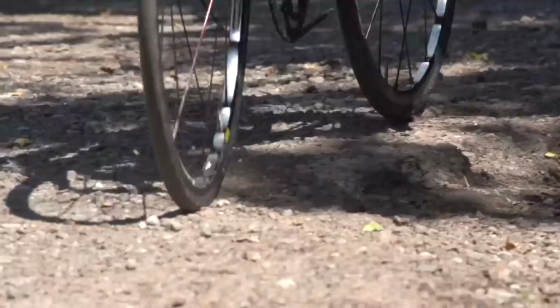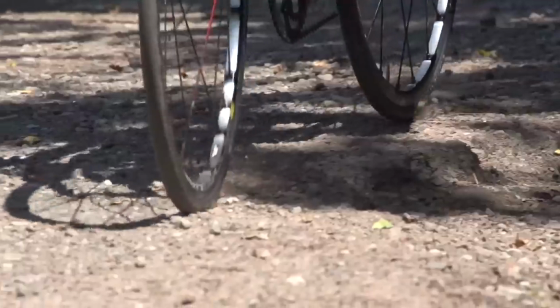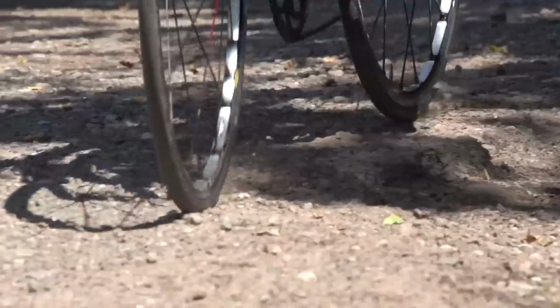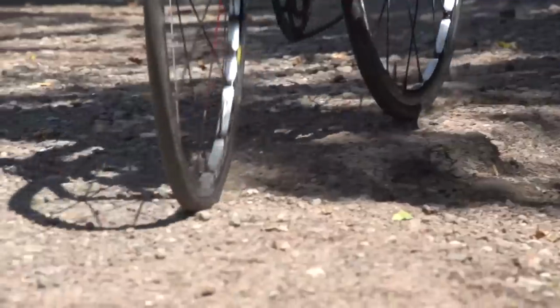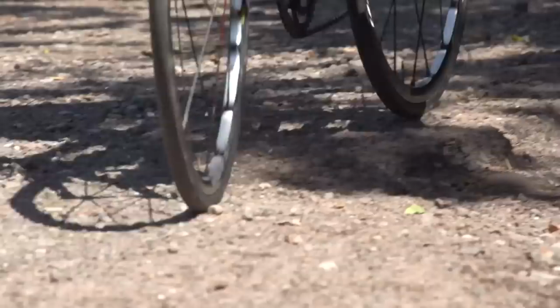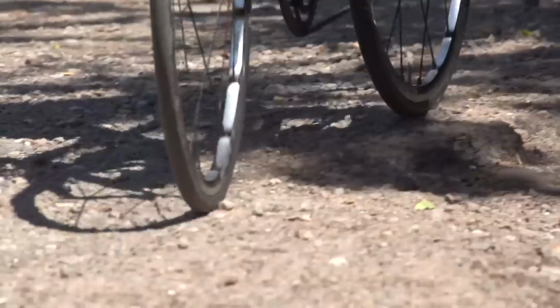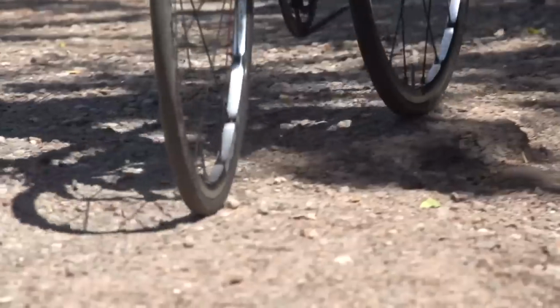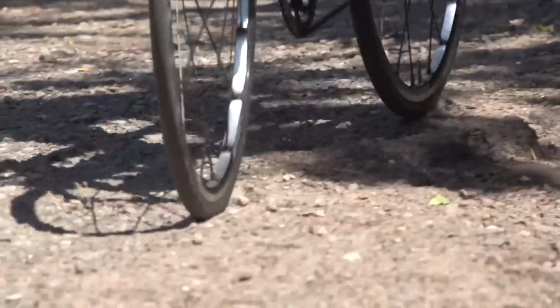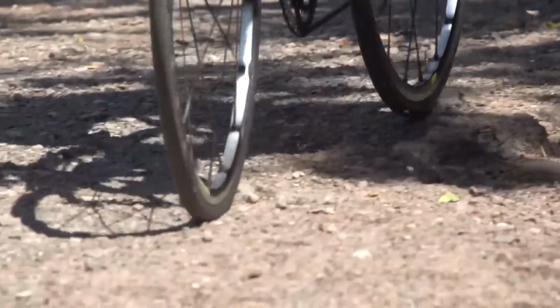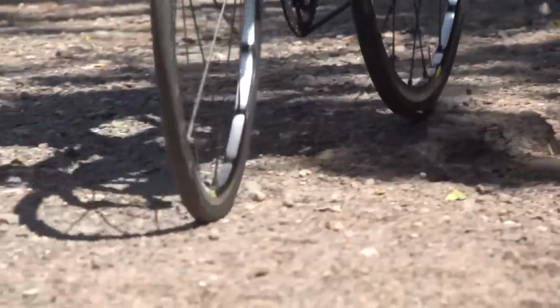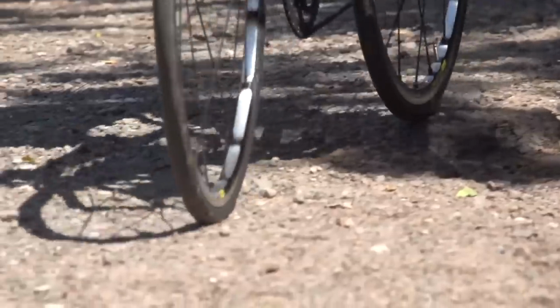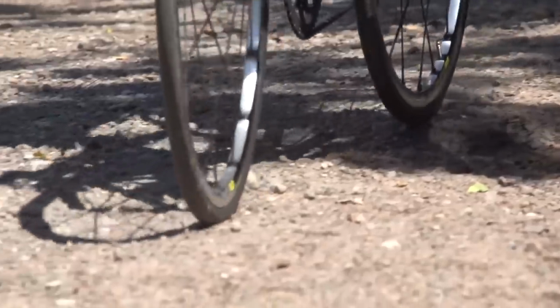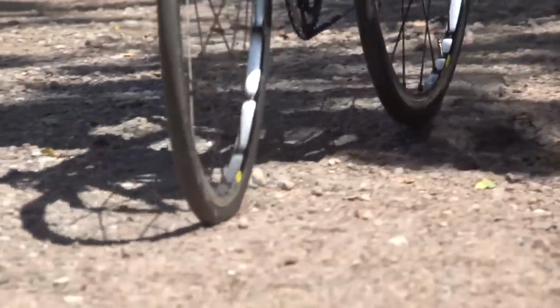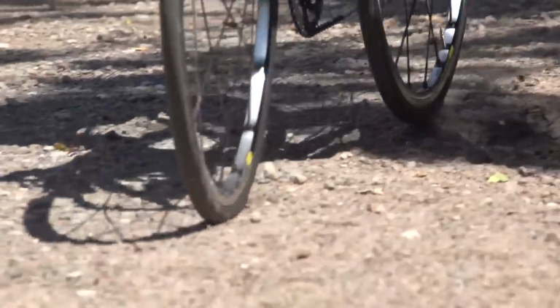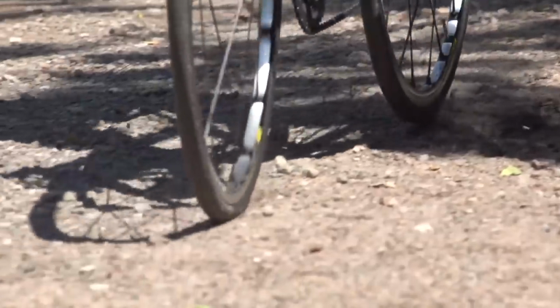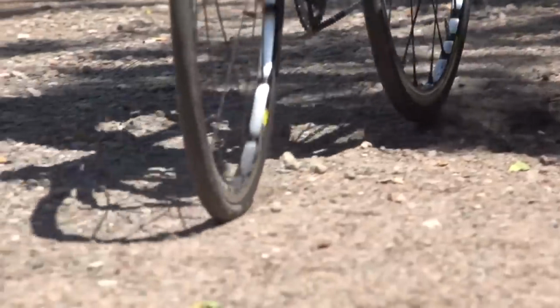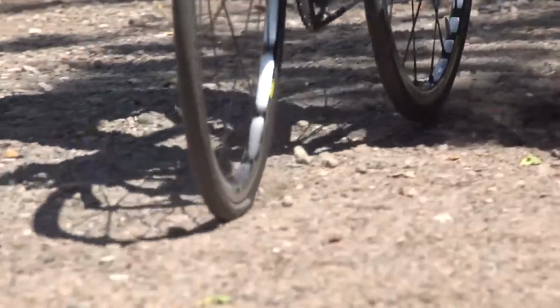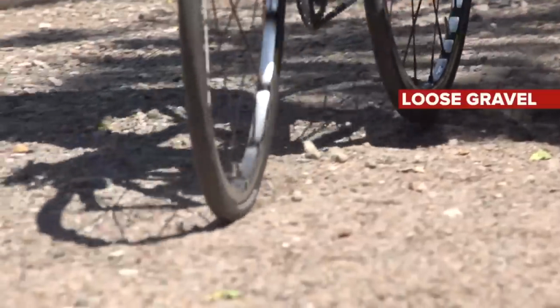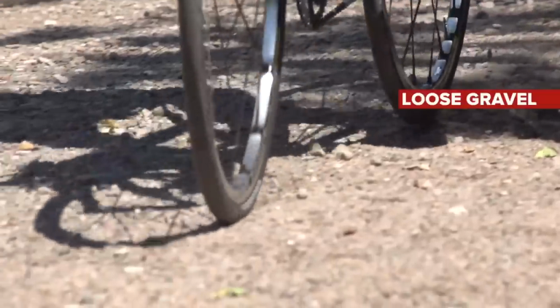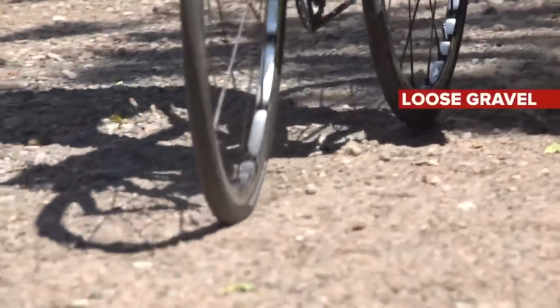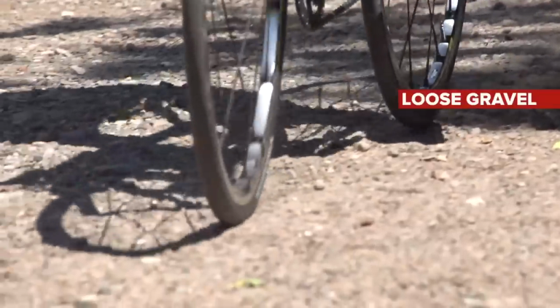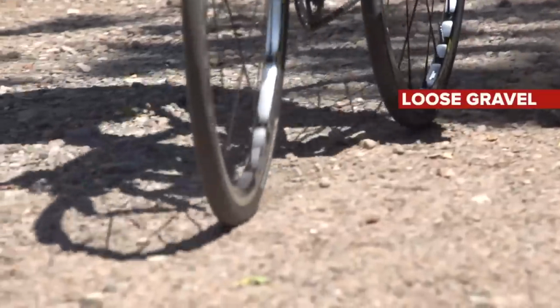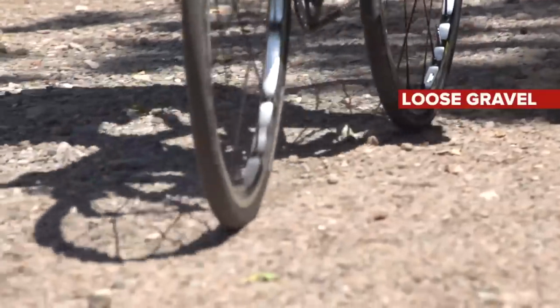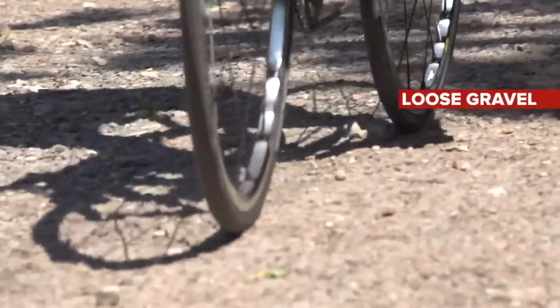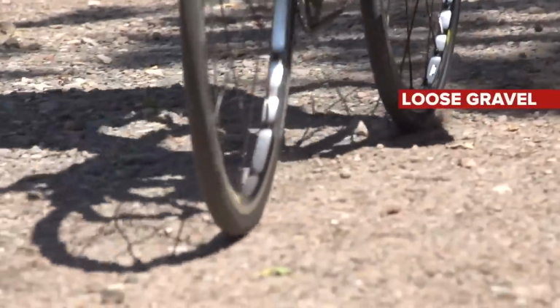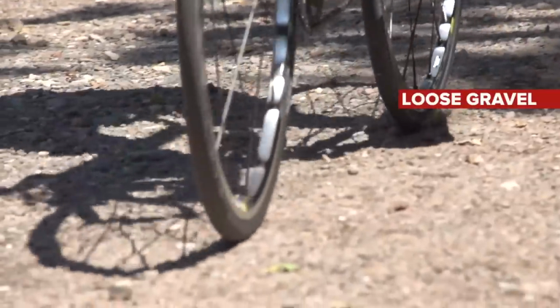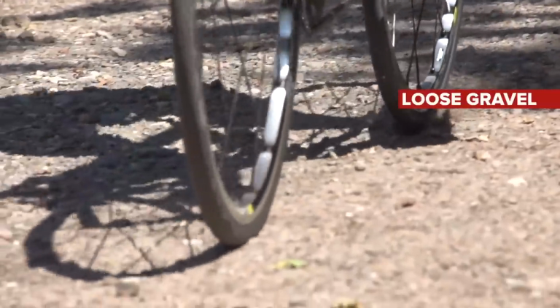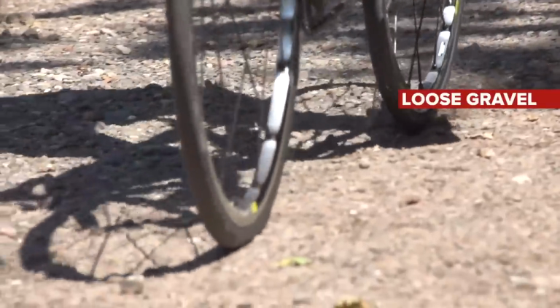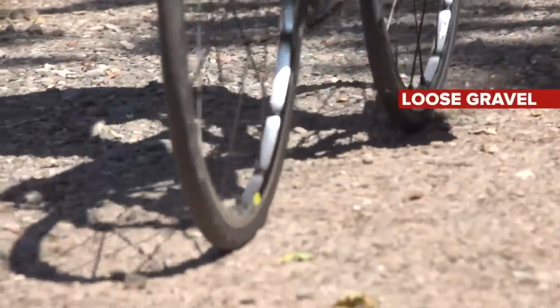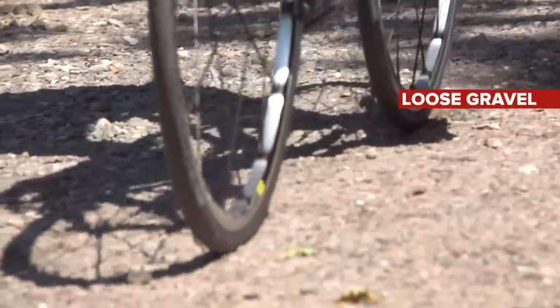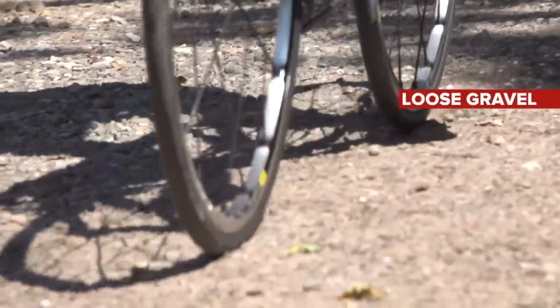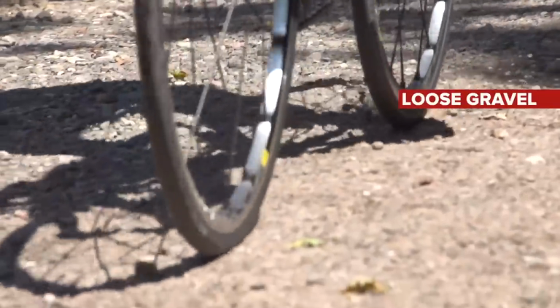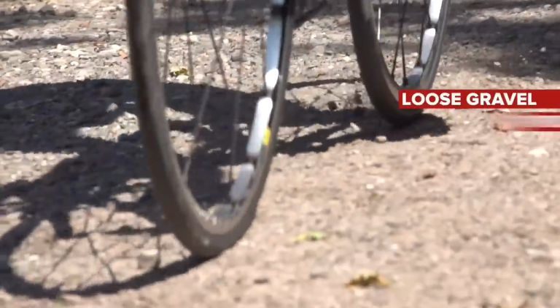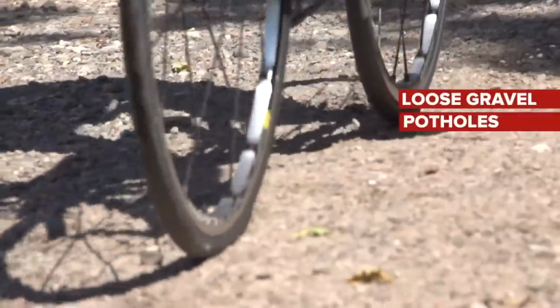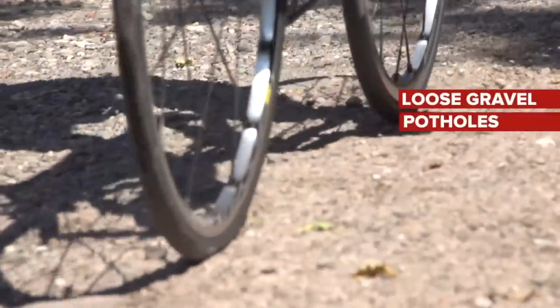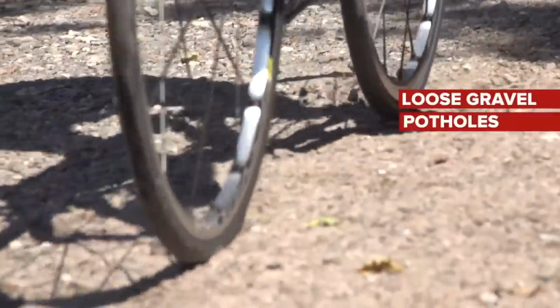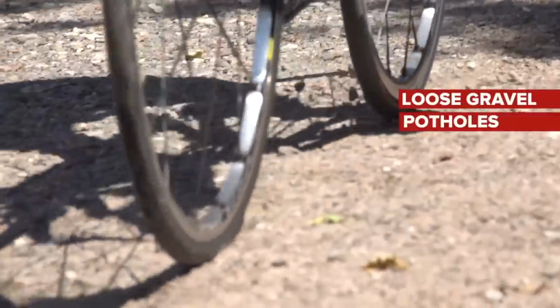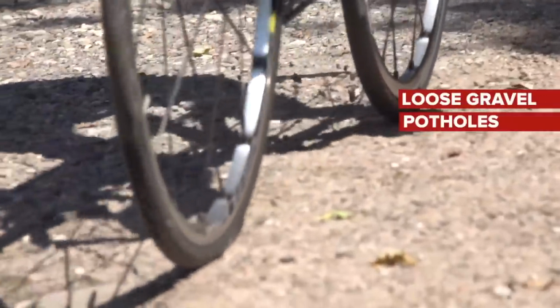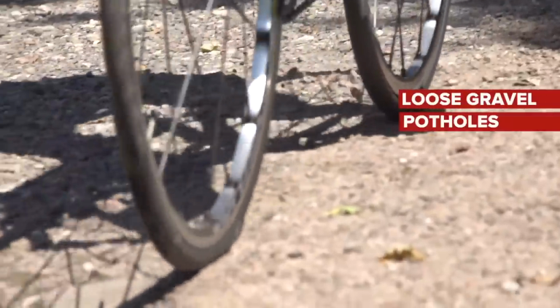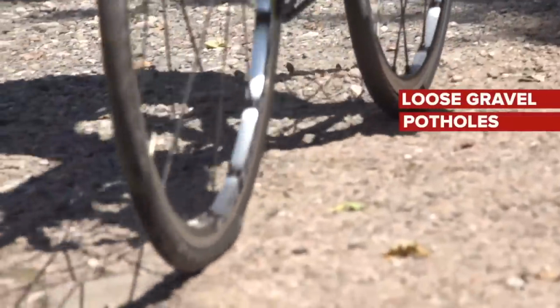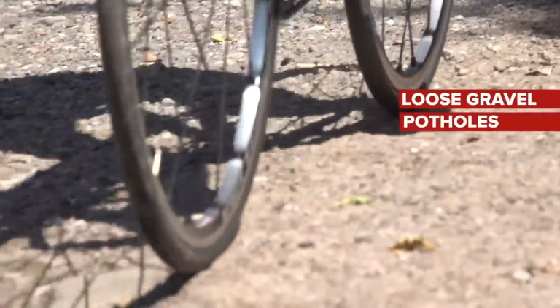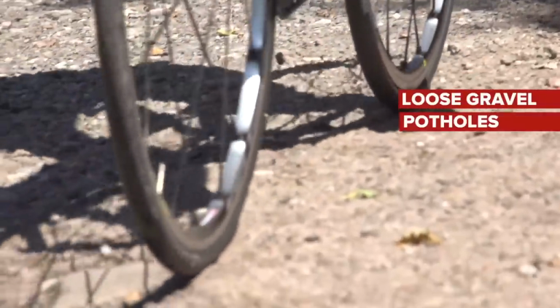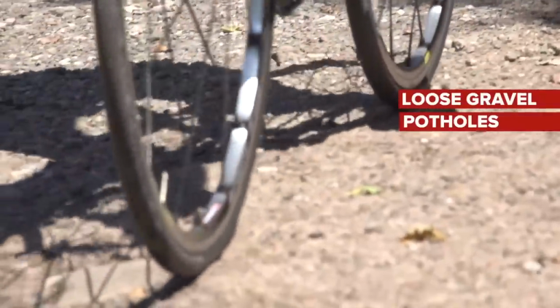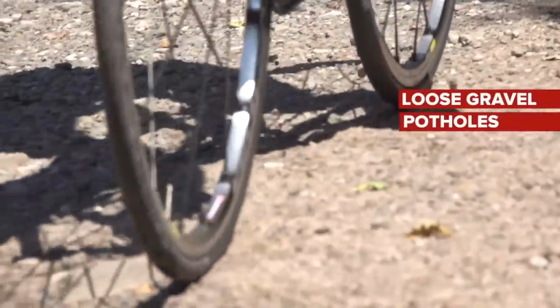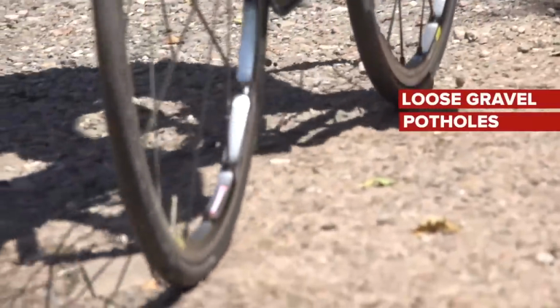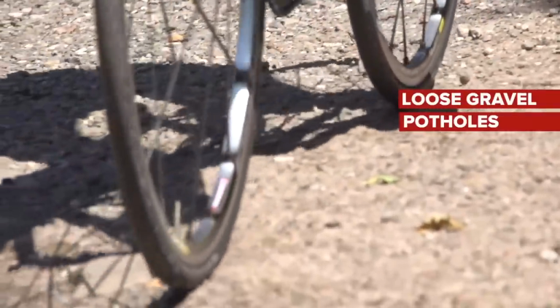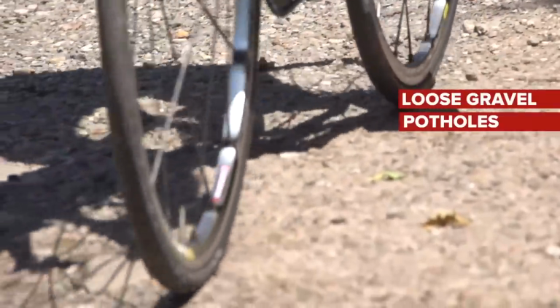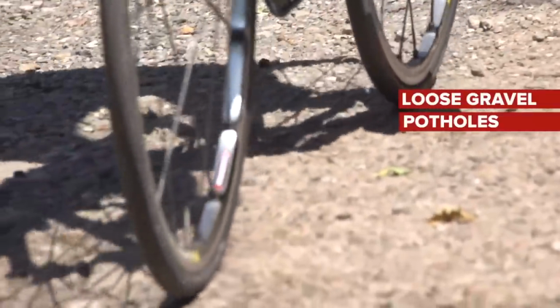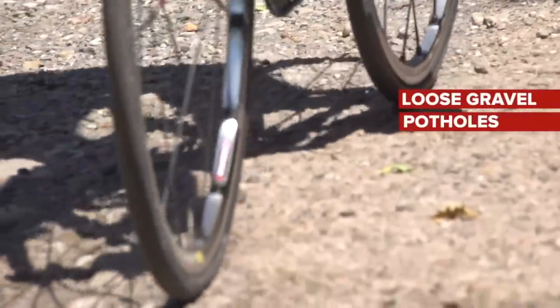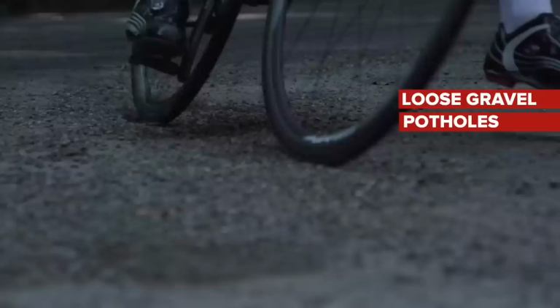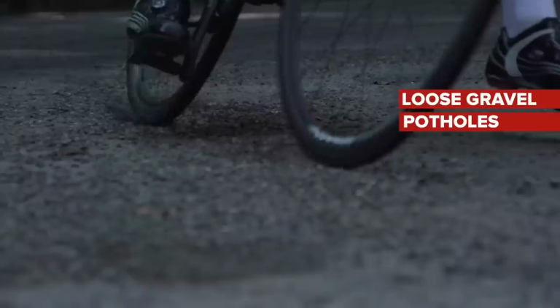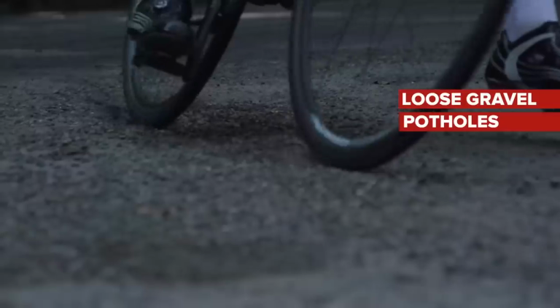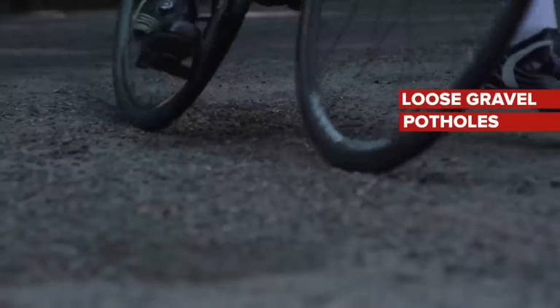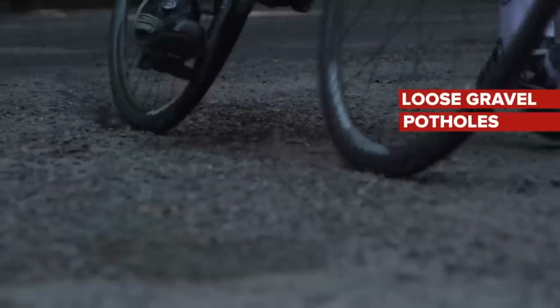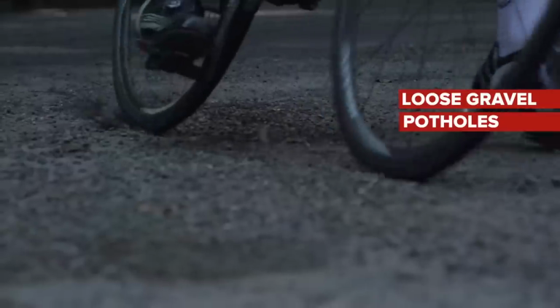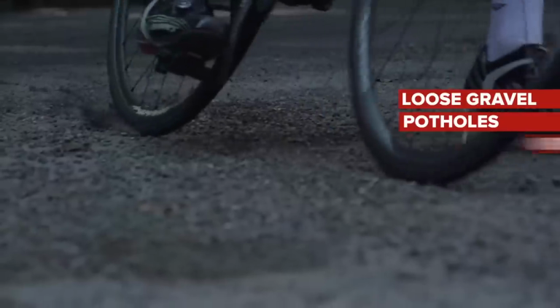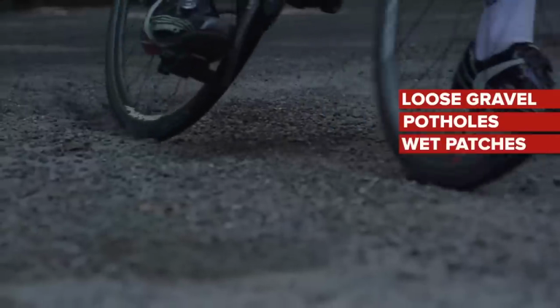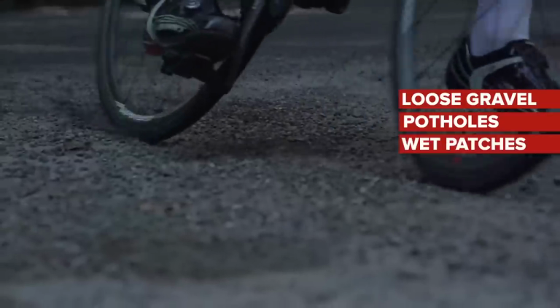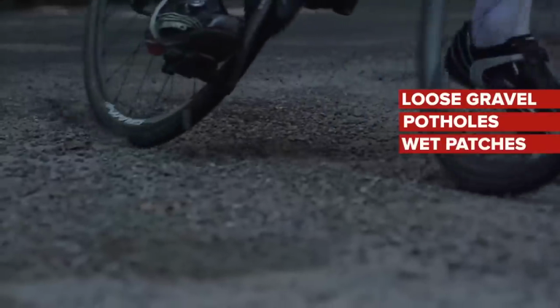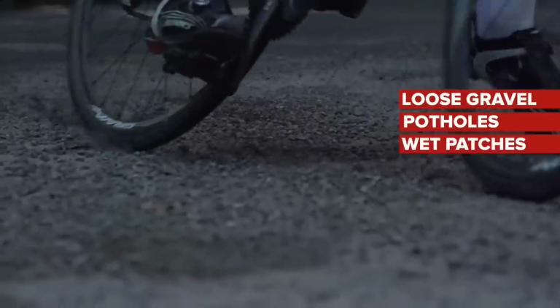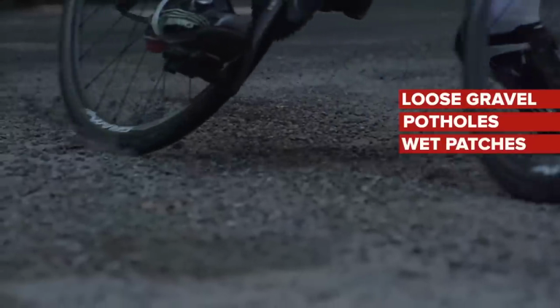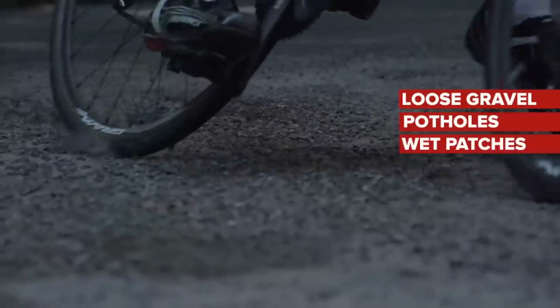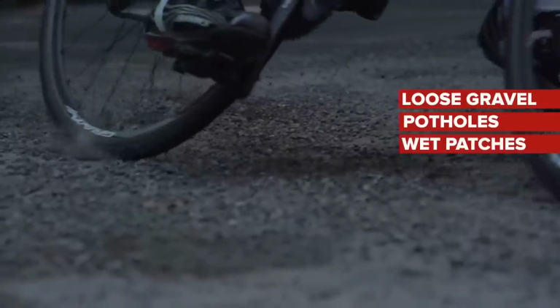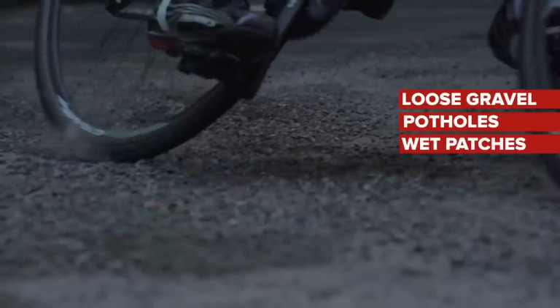Look out for and avoid loose gravel or mud, broken surfaces and potholes, and wet patches on the road.